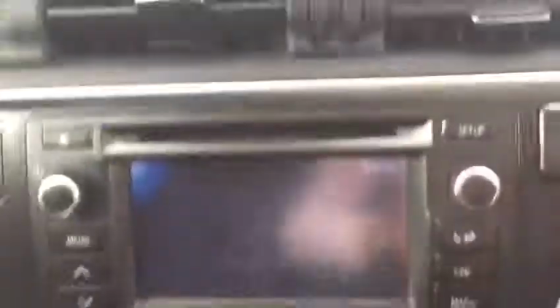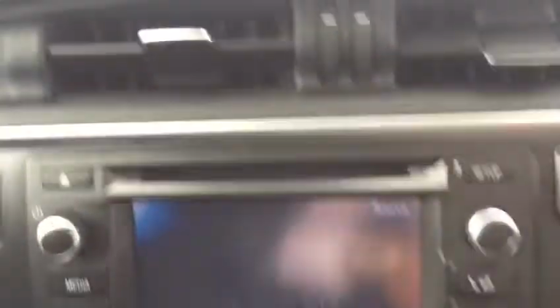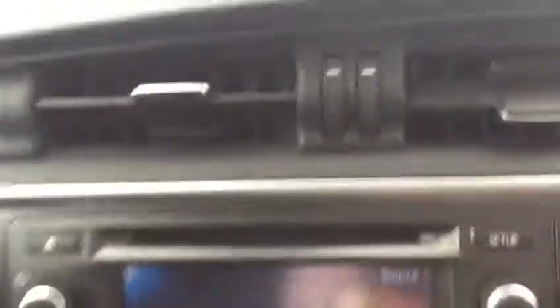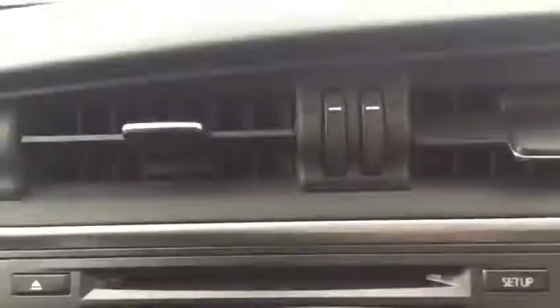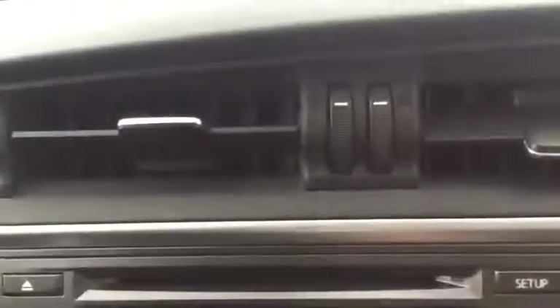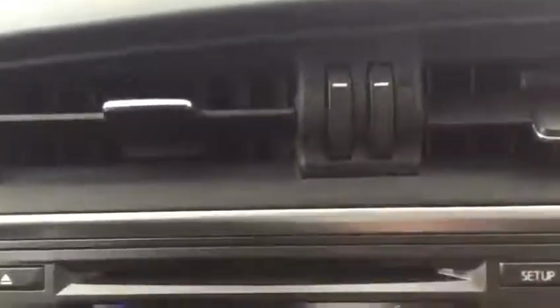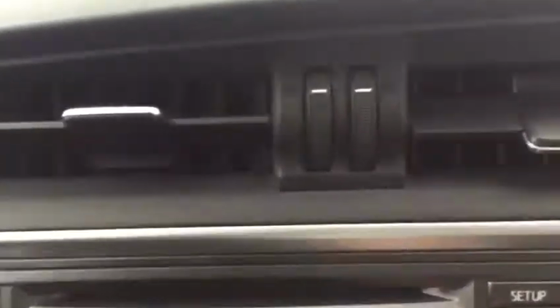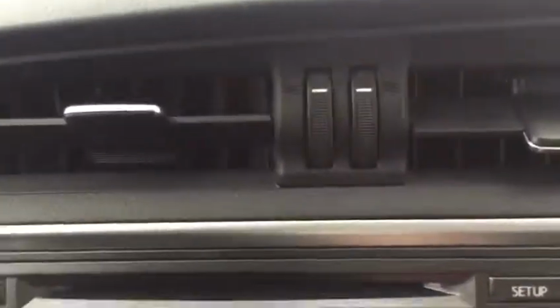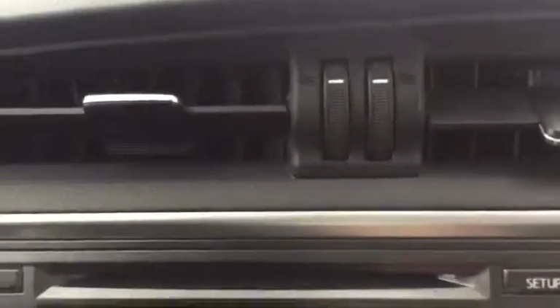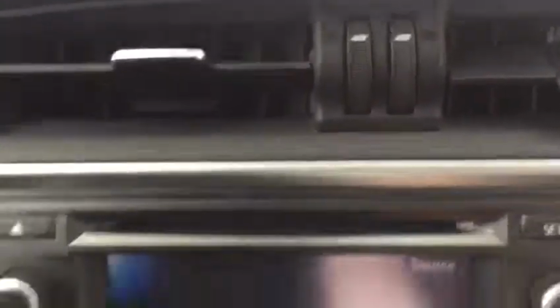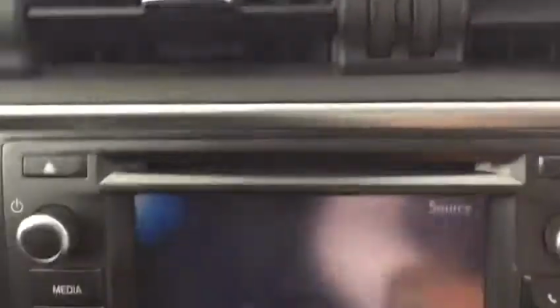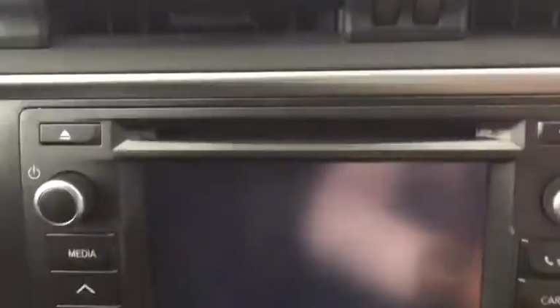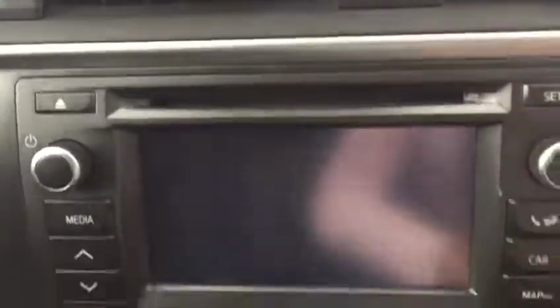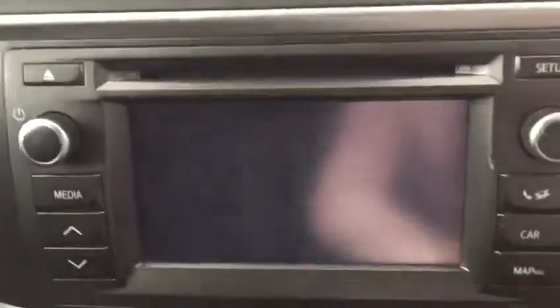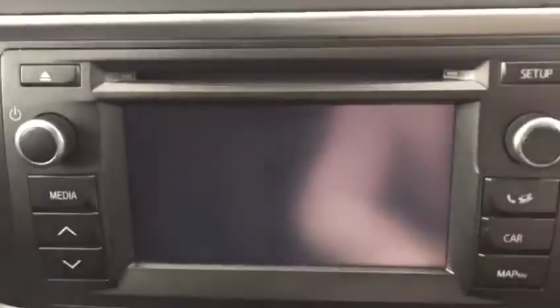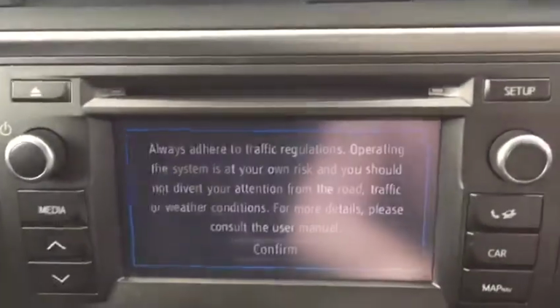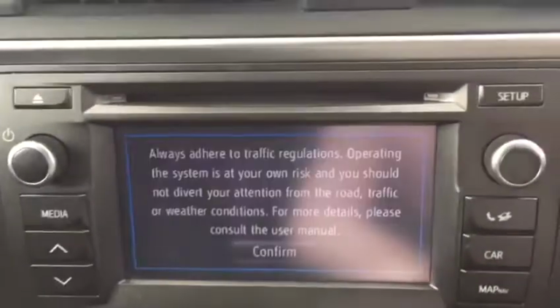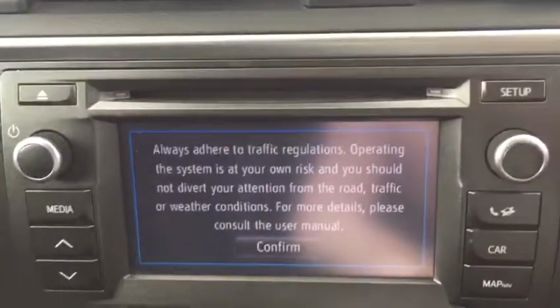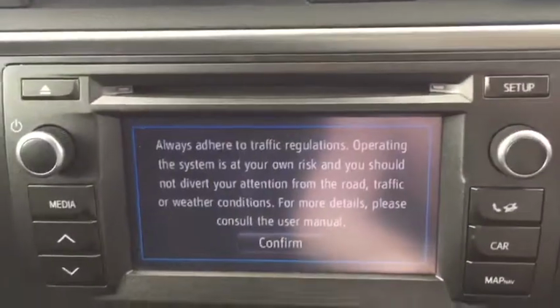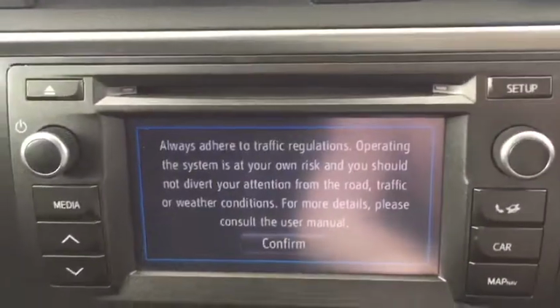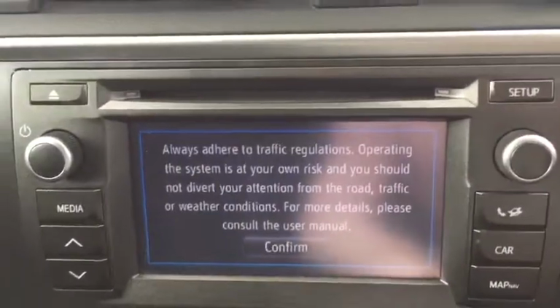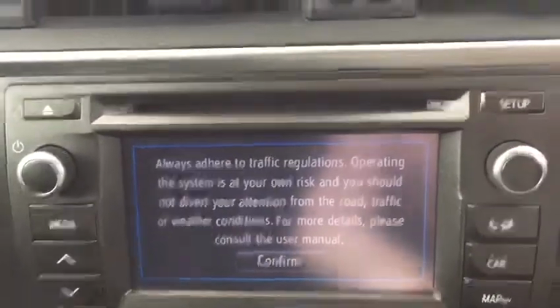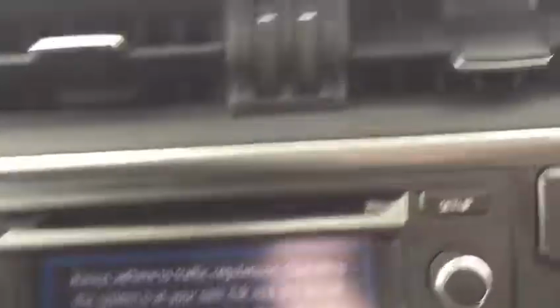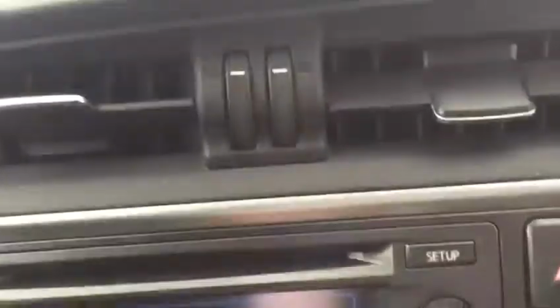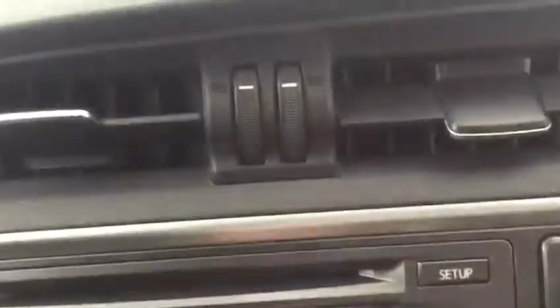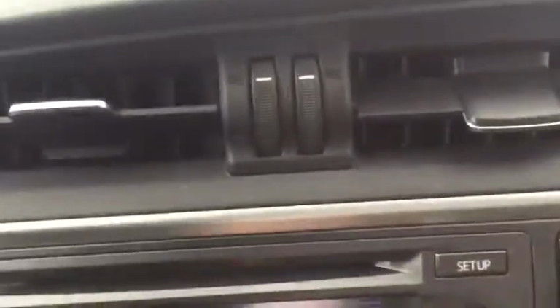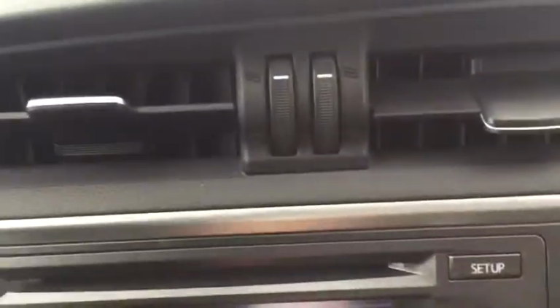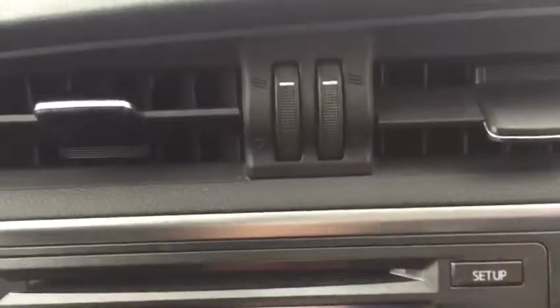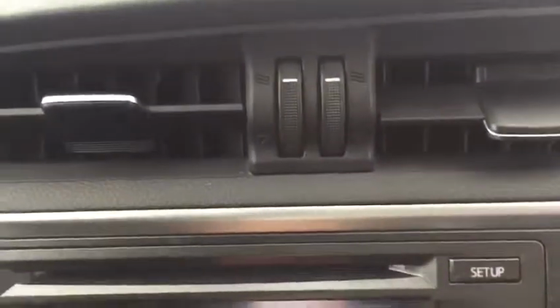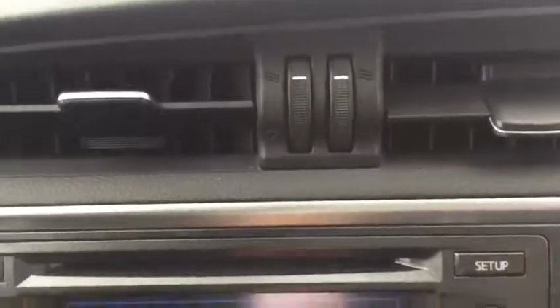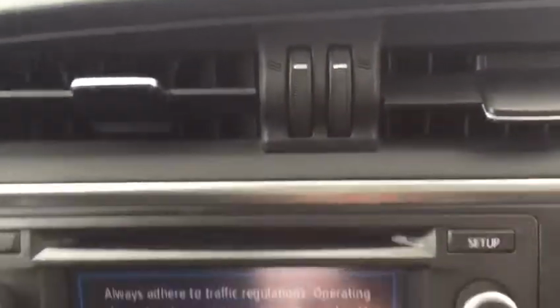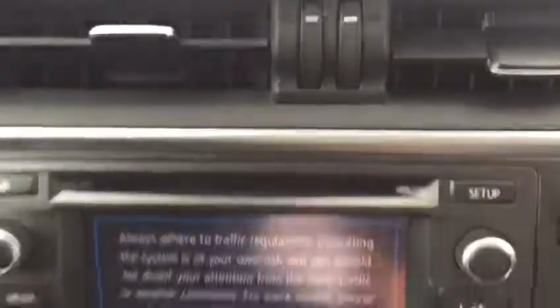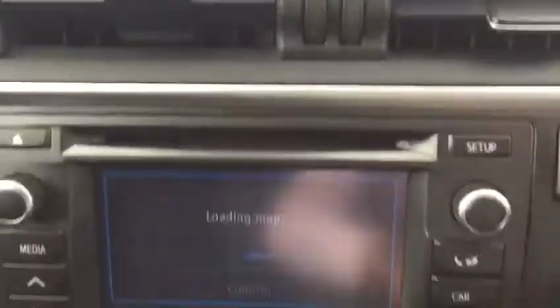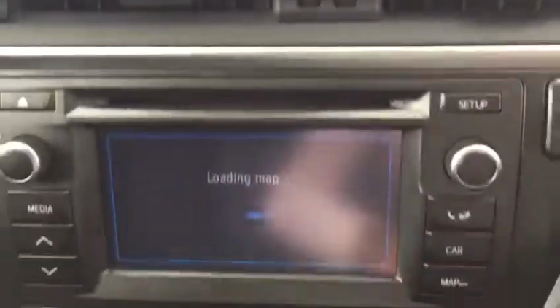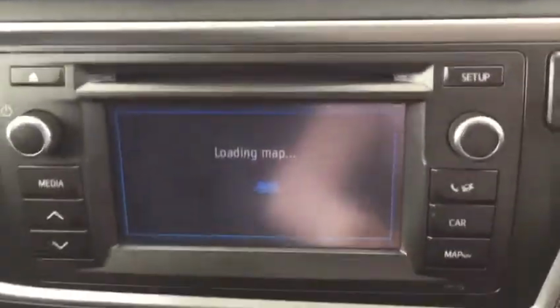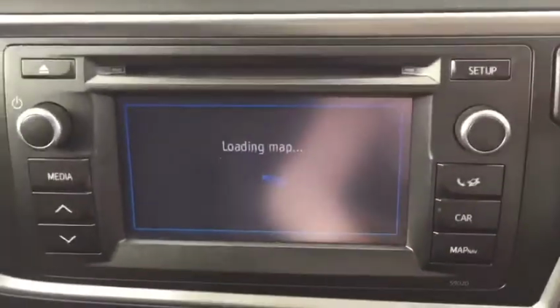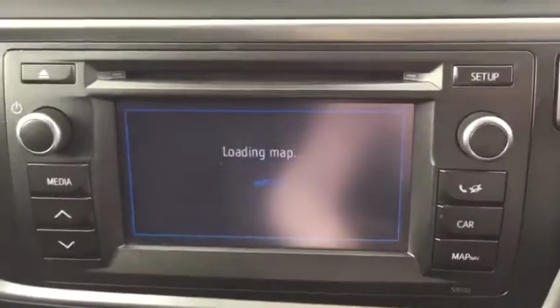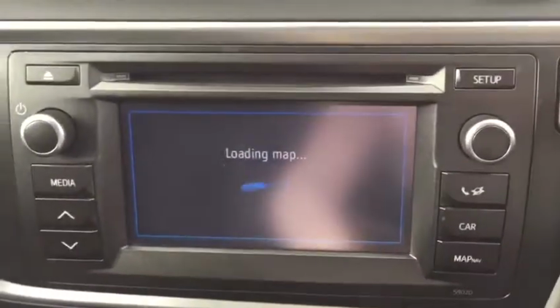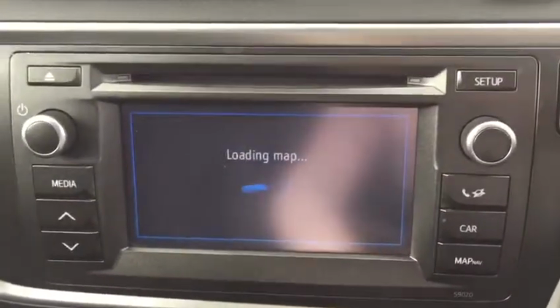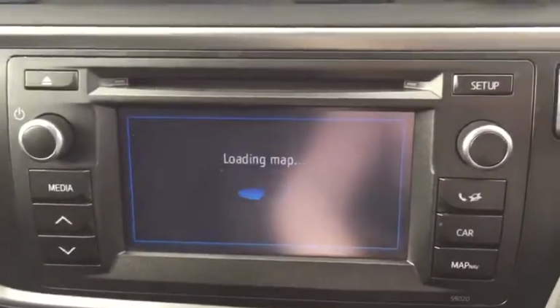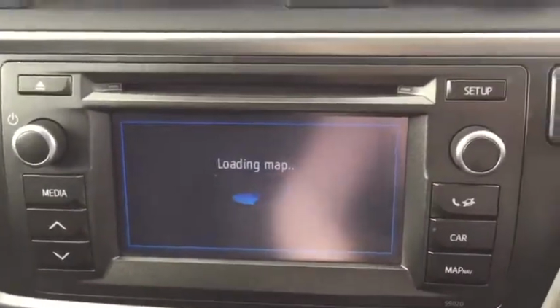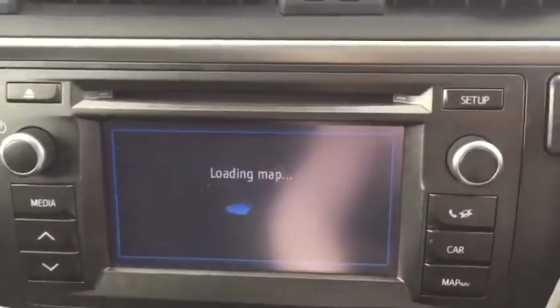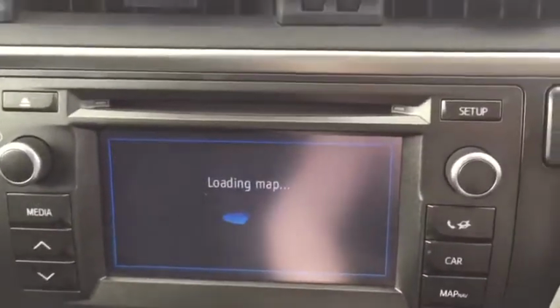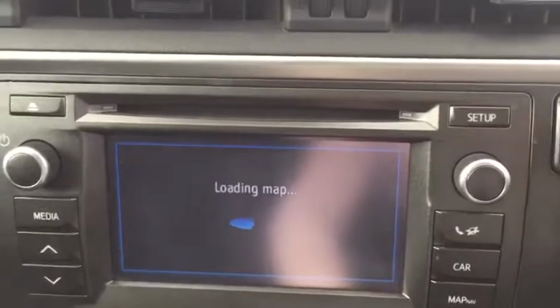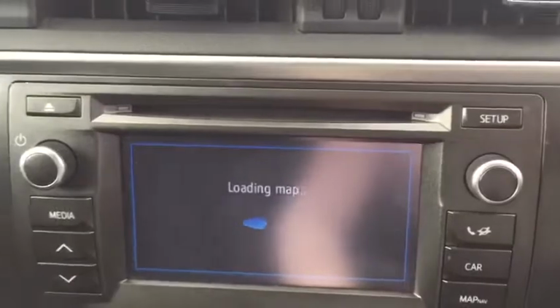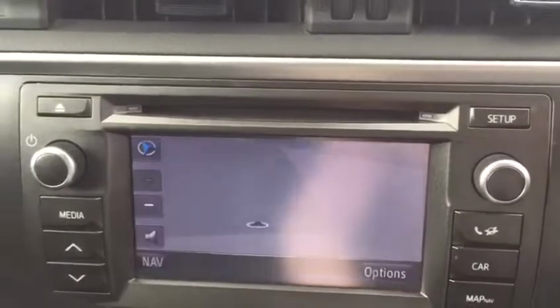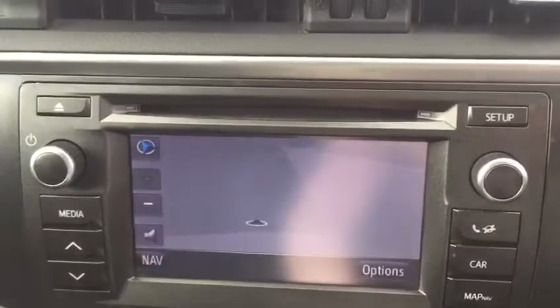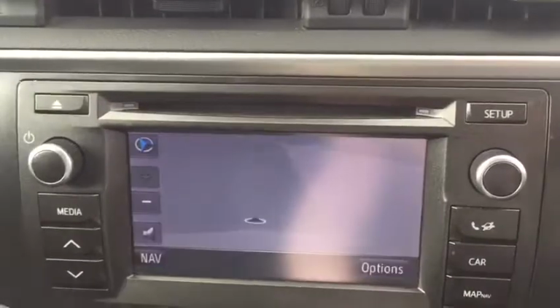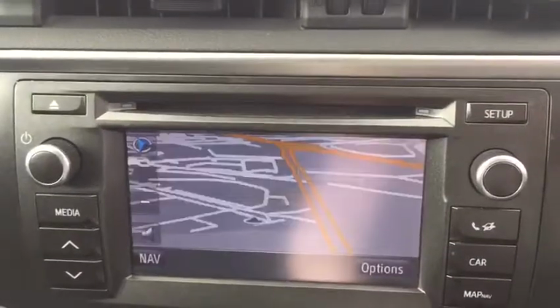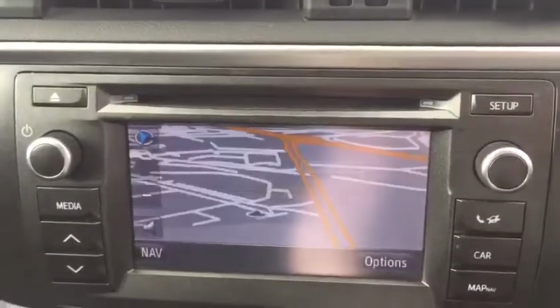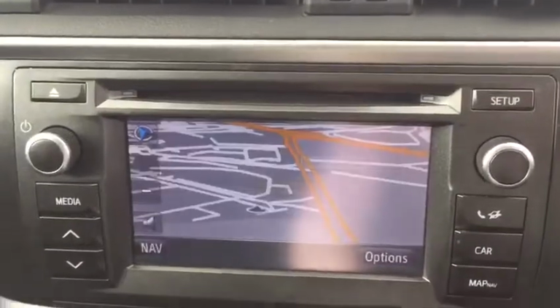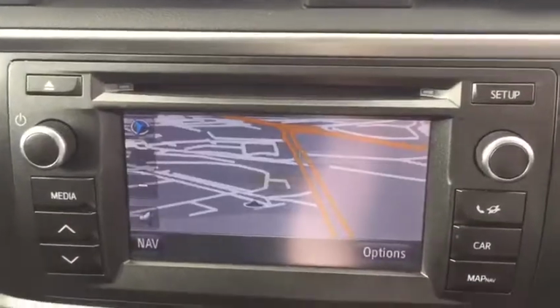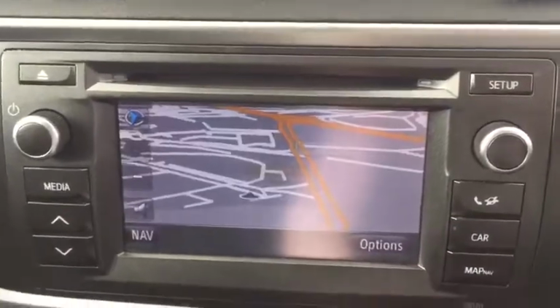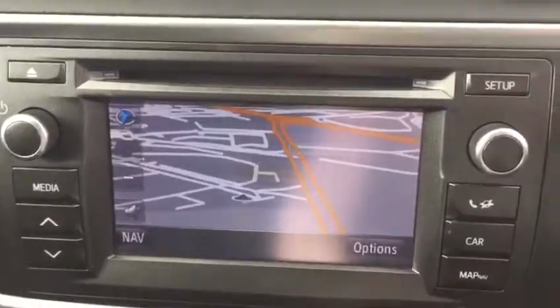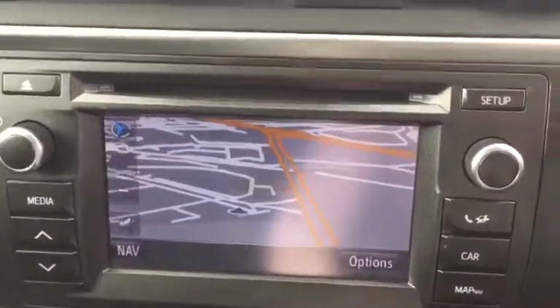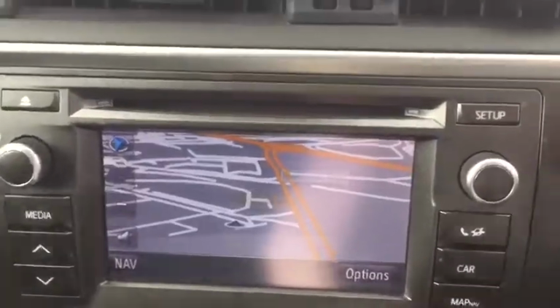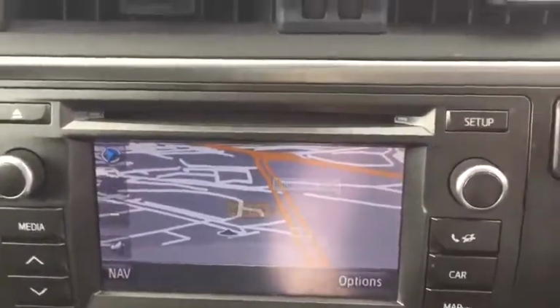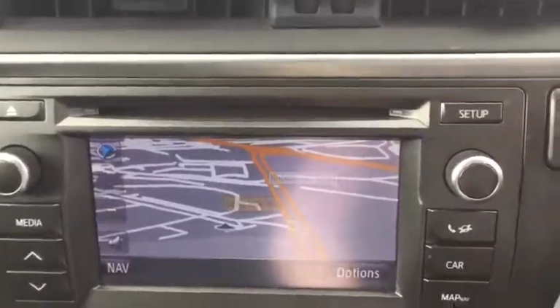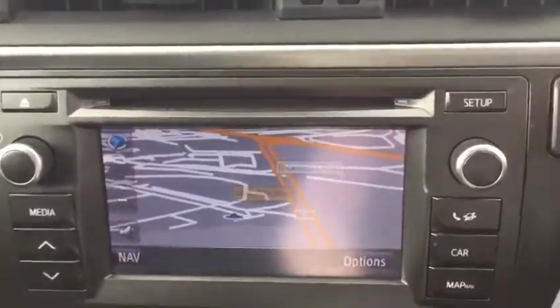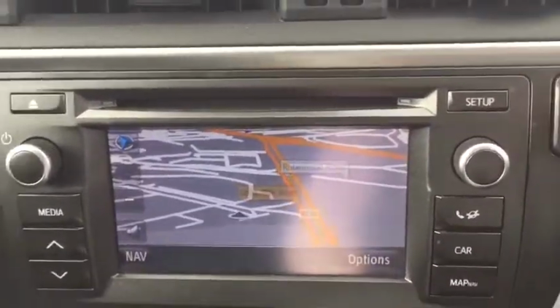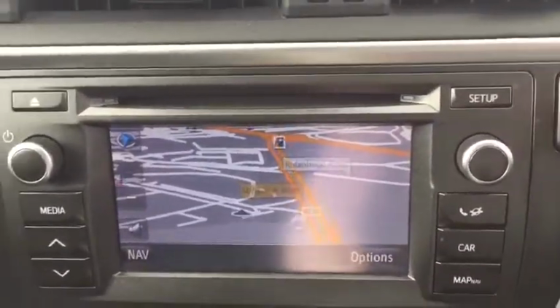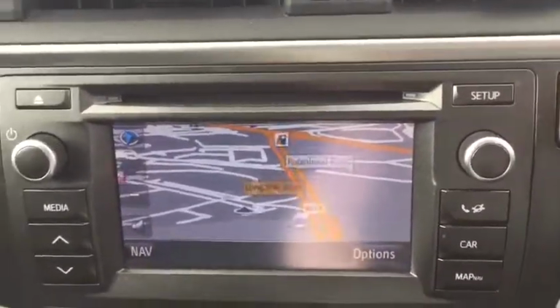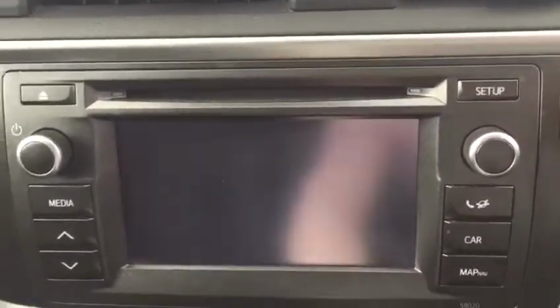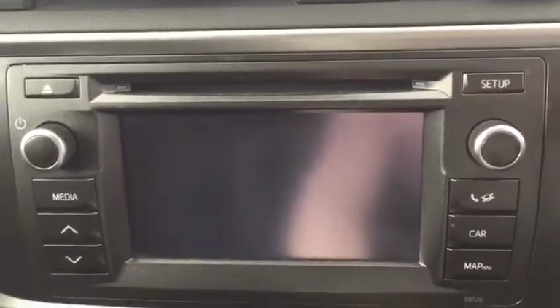We also have the Toyota touchscreen radio with satellite navigation, full Bluetooth connectivity, and a reverse camera.